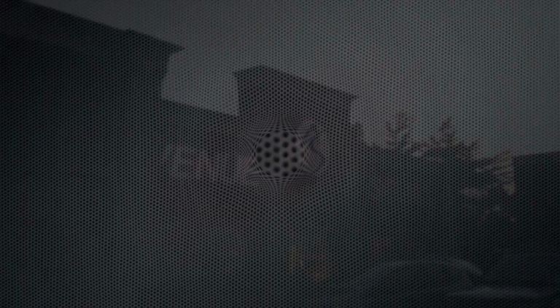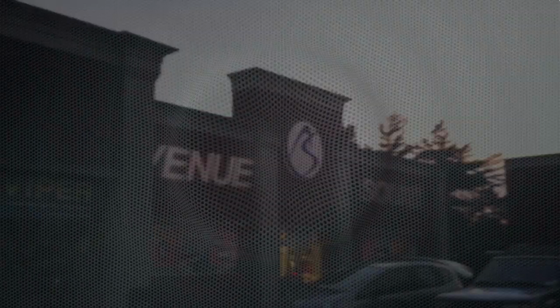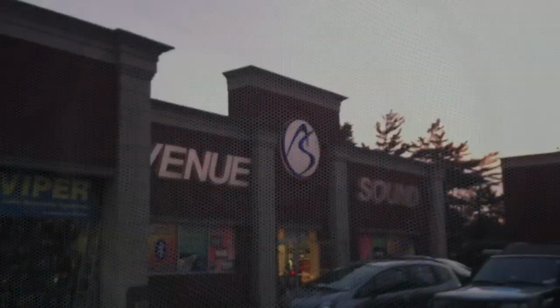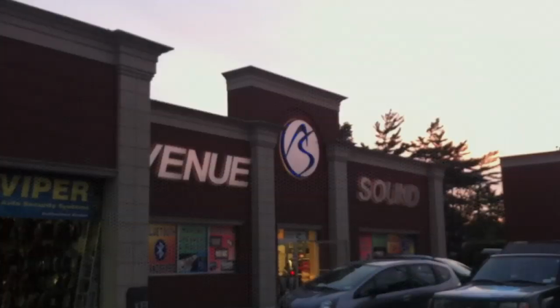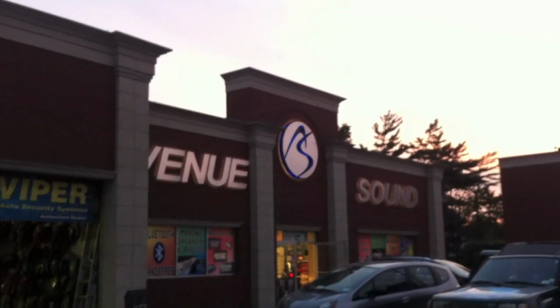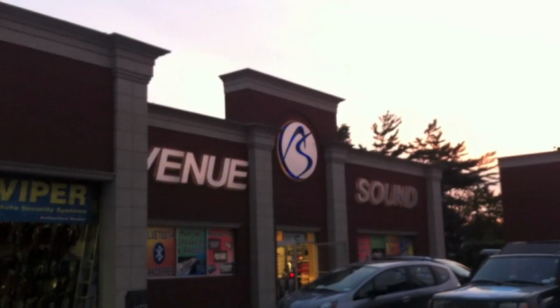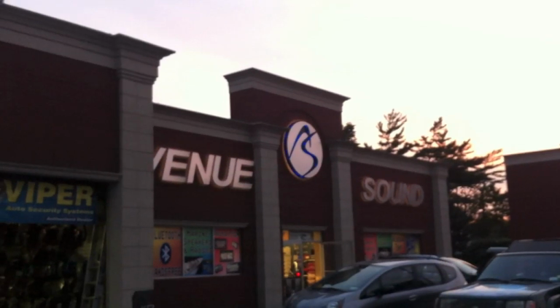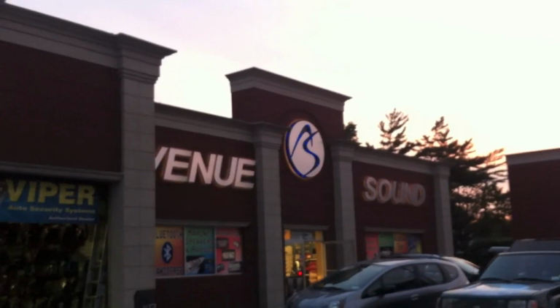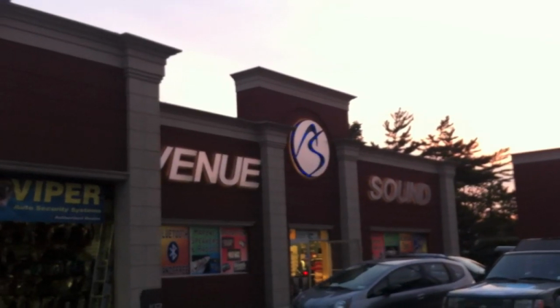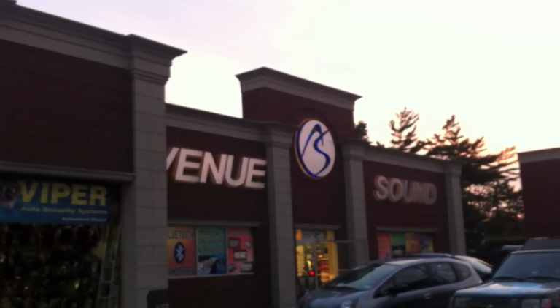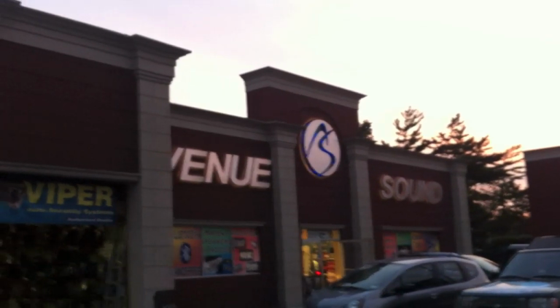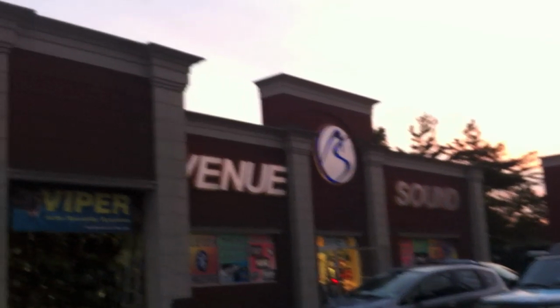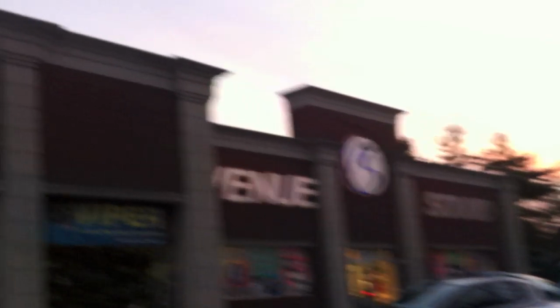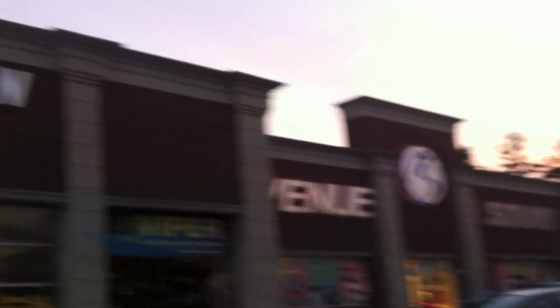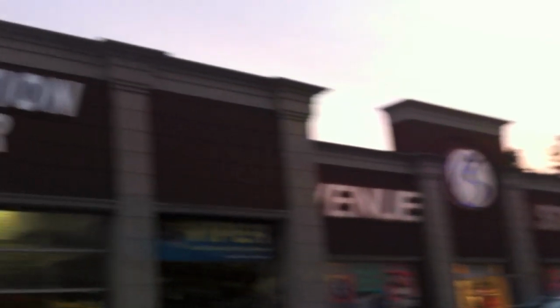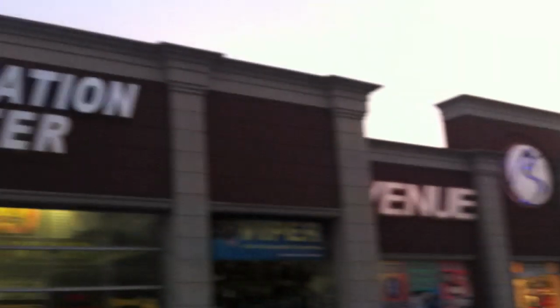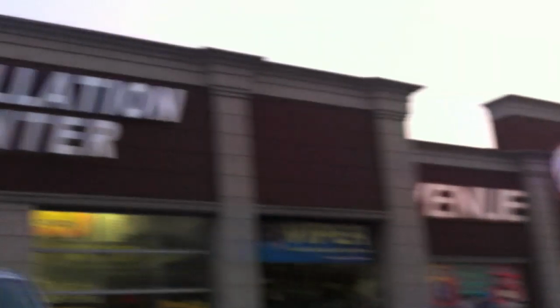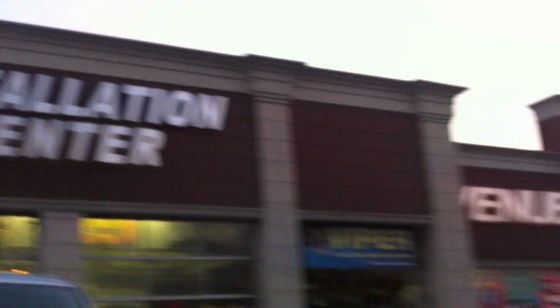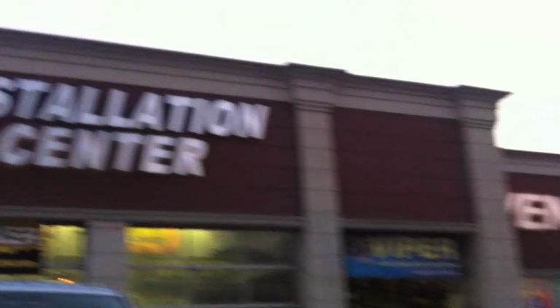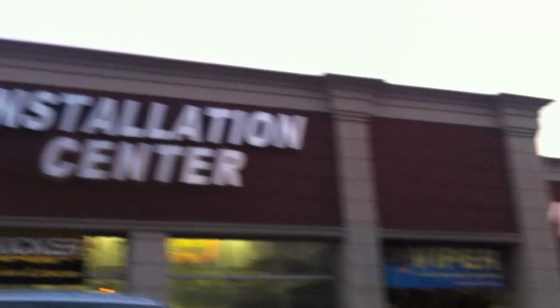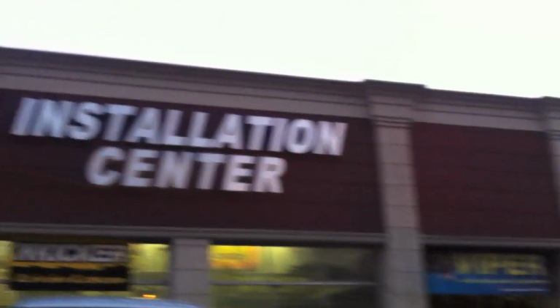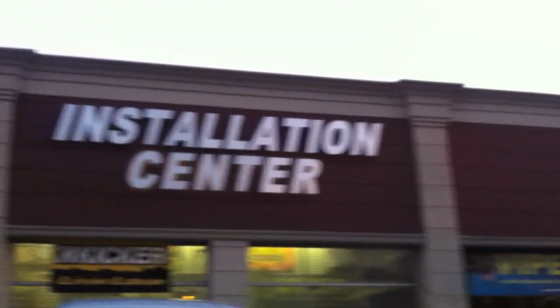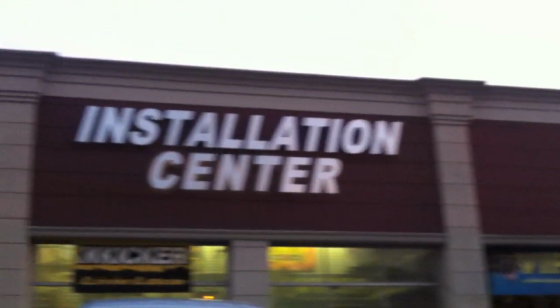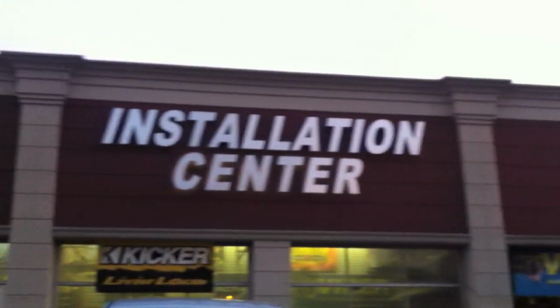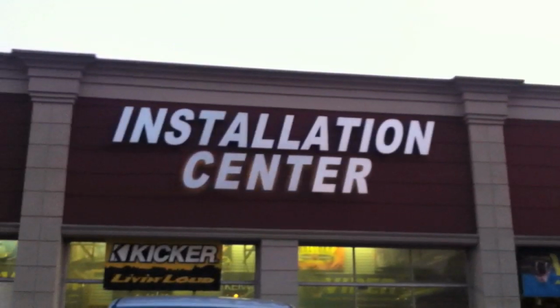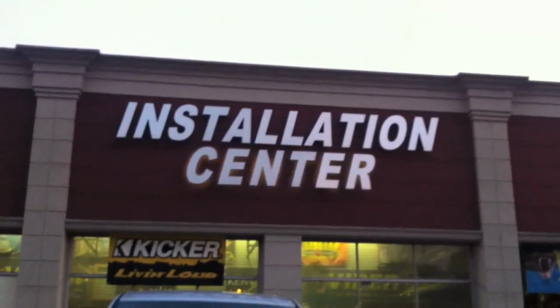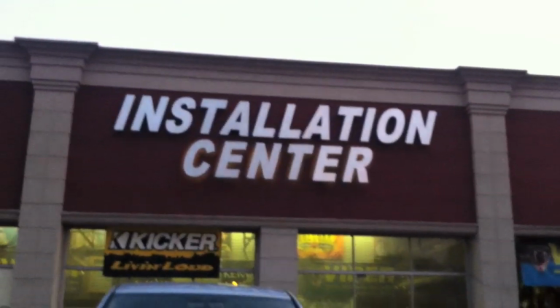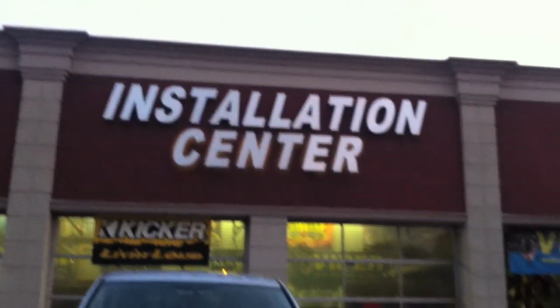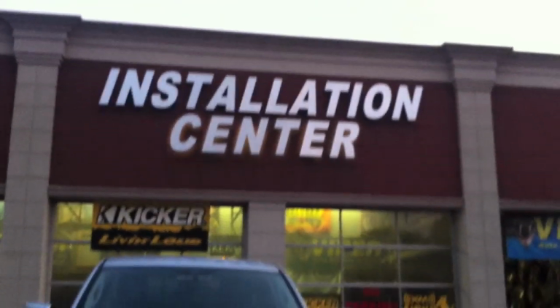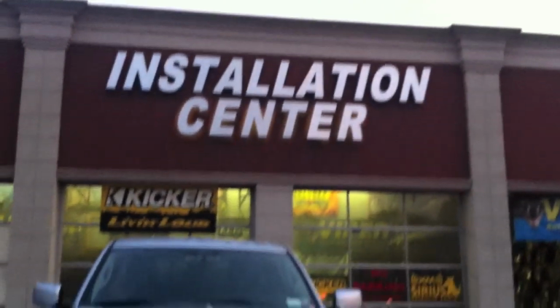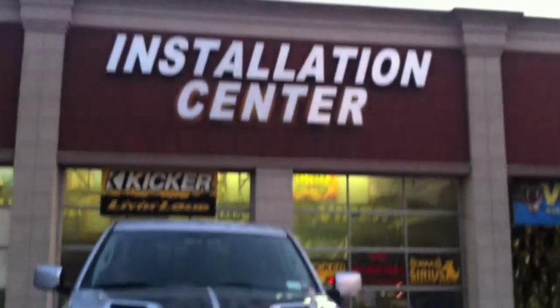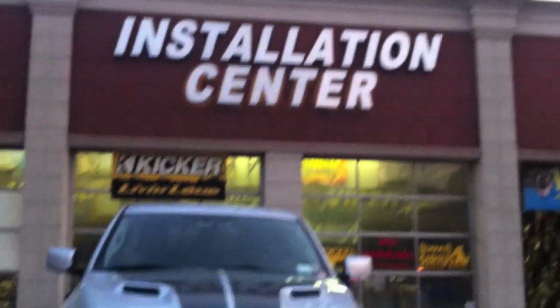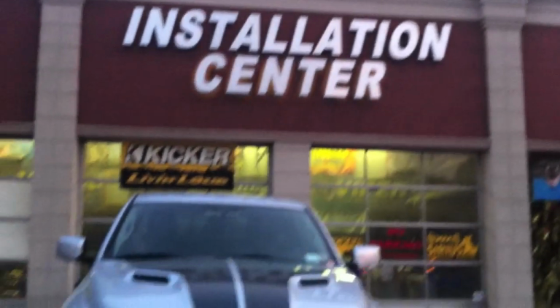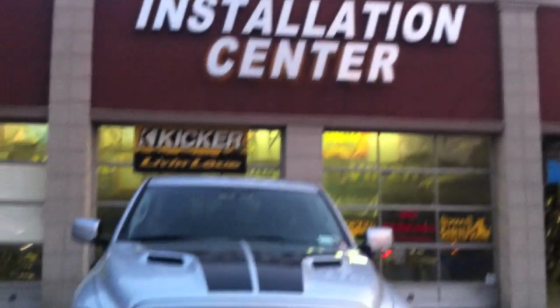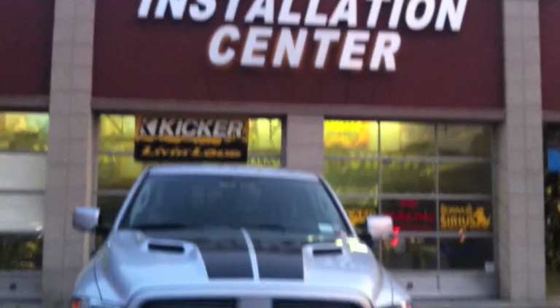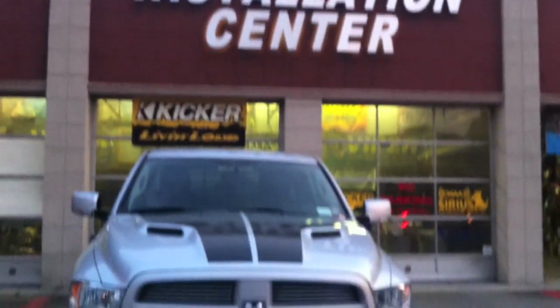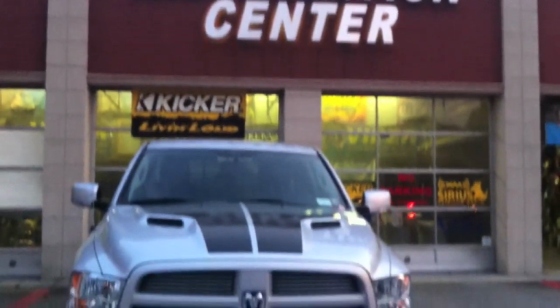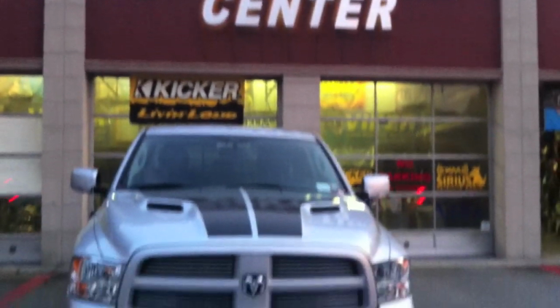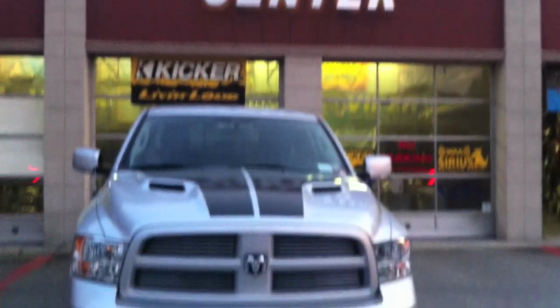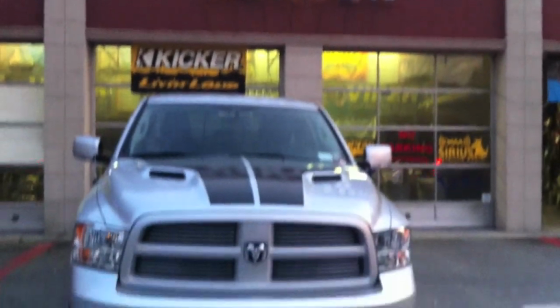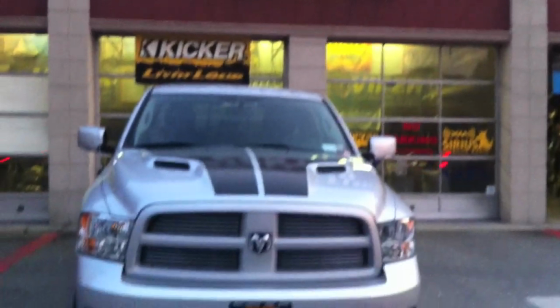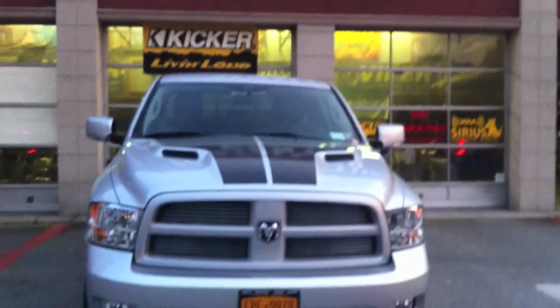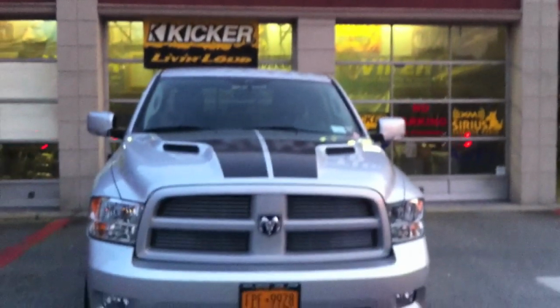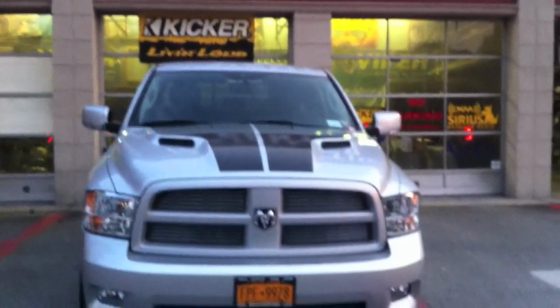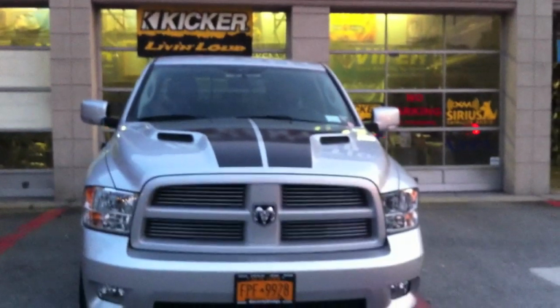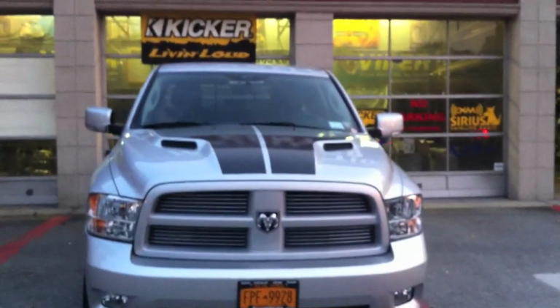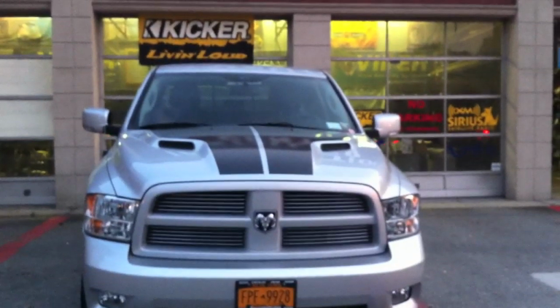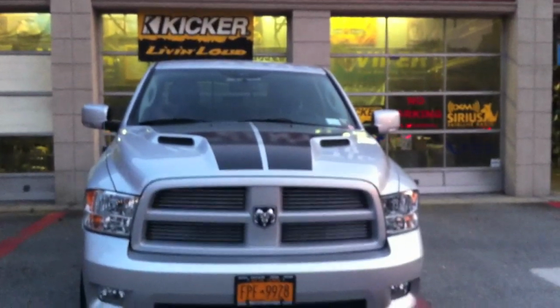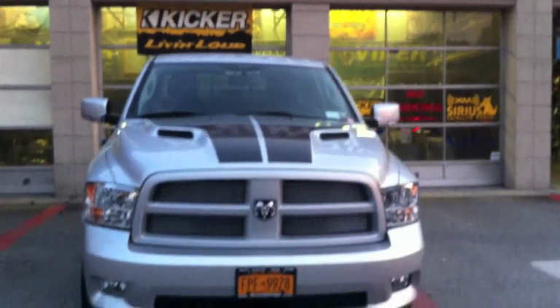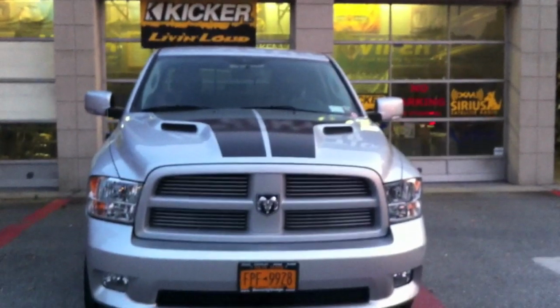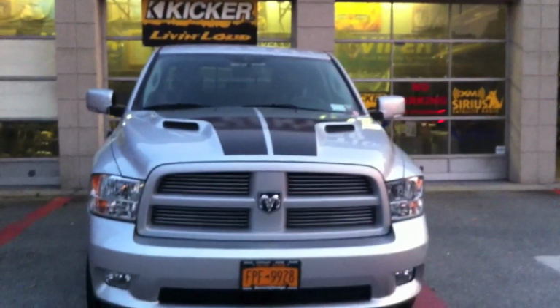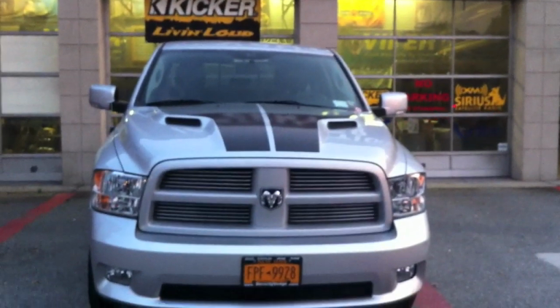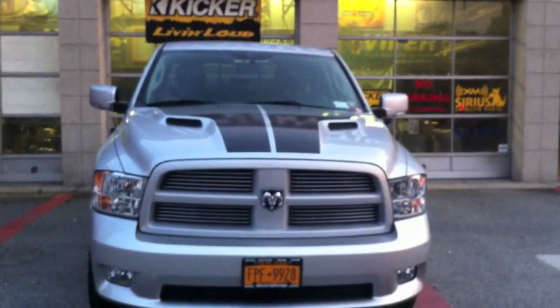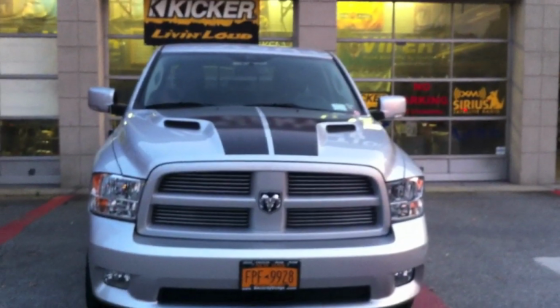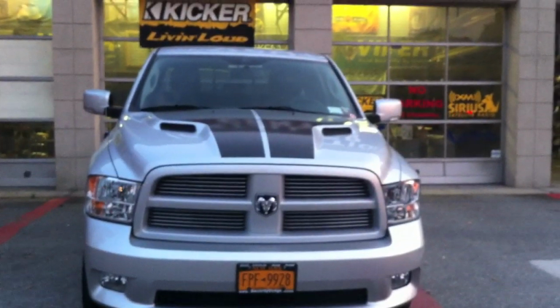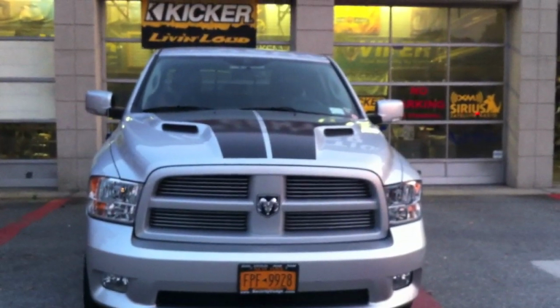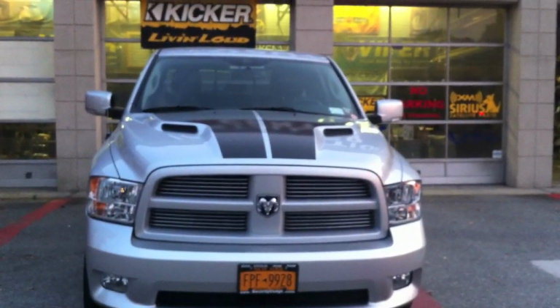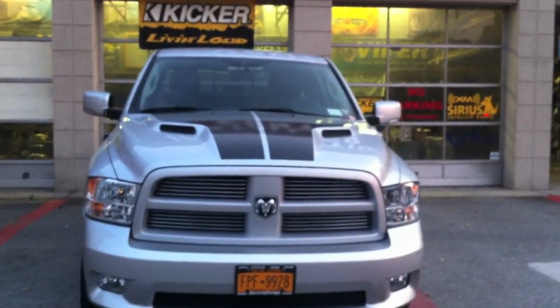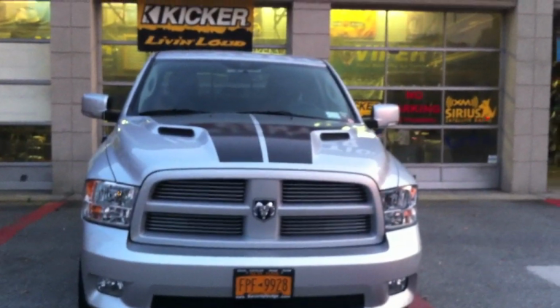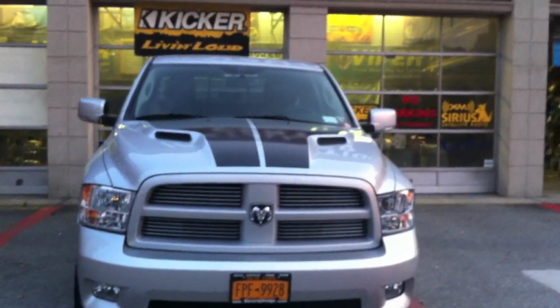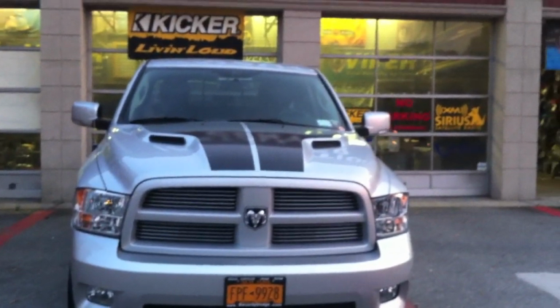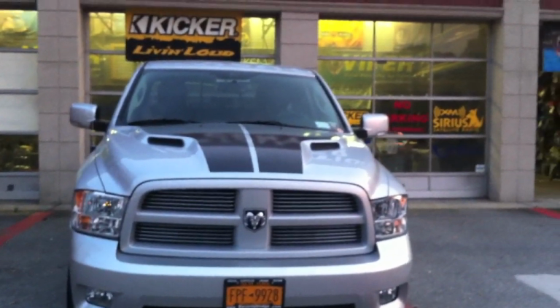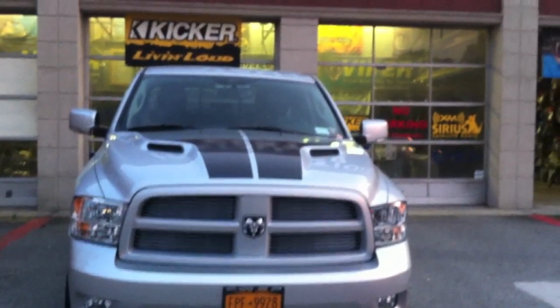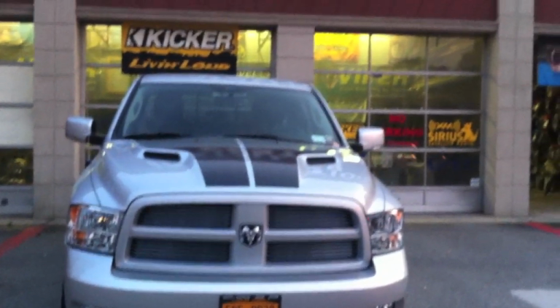This is Avenue Sound, Freeport, New York. We got a 2012 Dodge Ram 1500 Daytona.